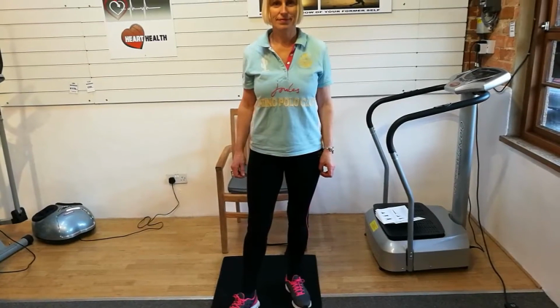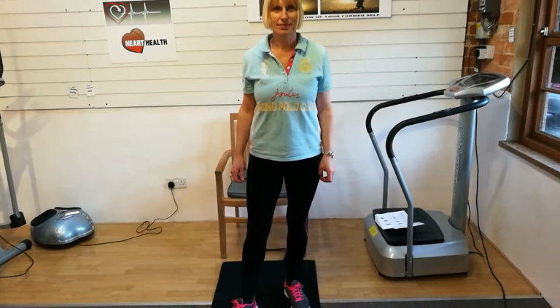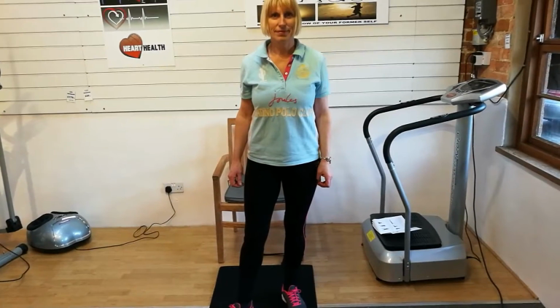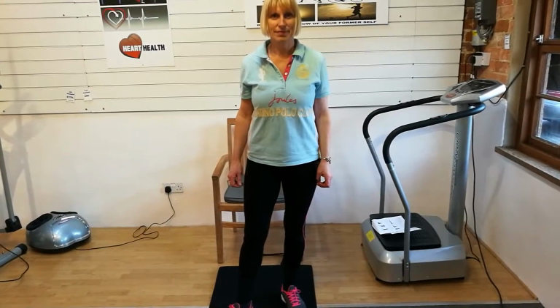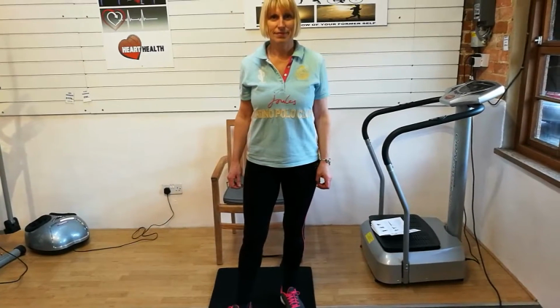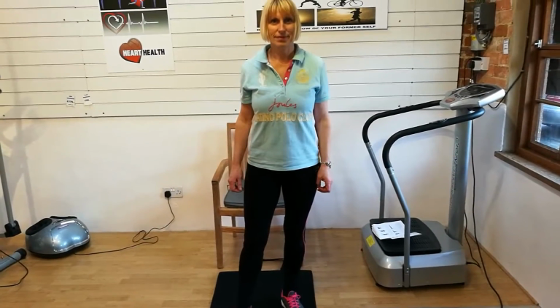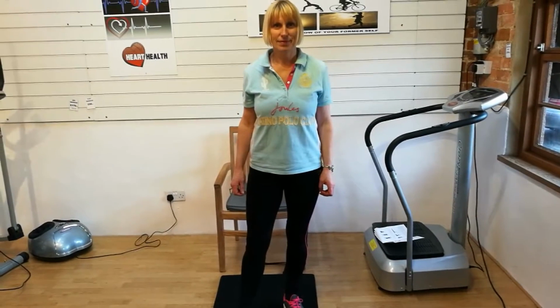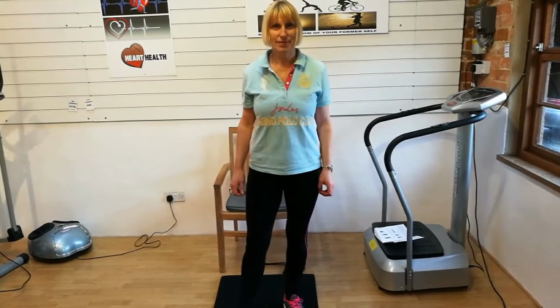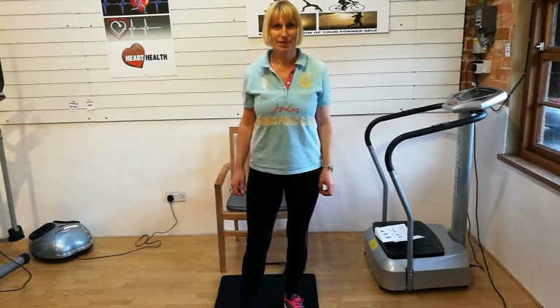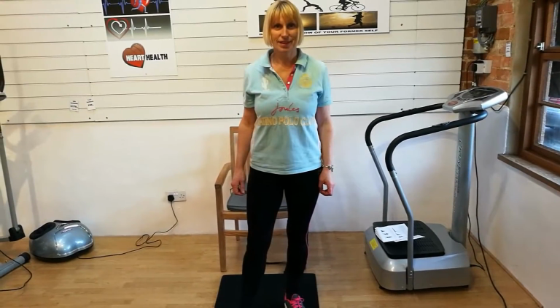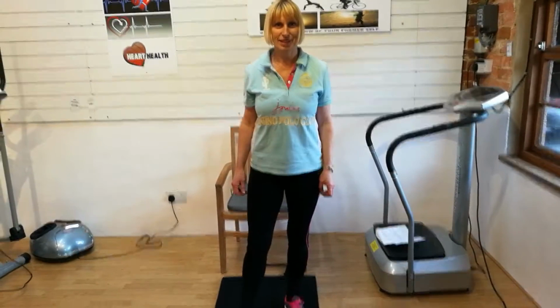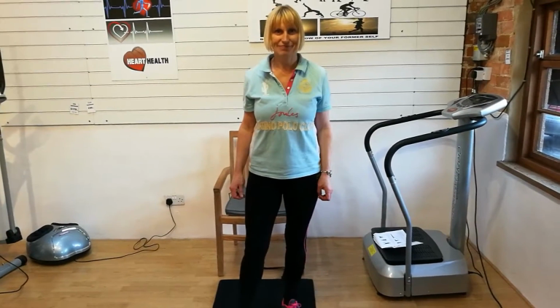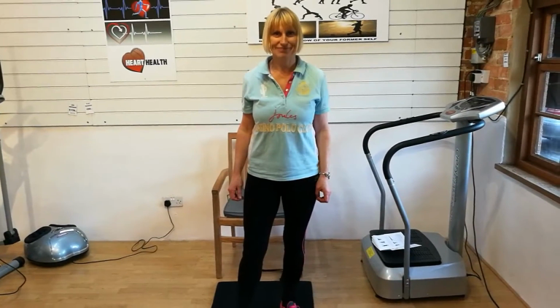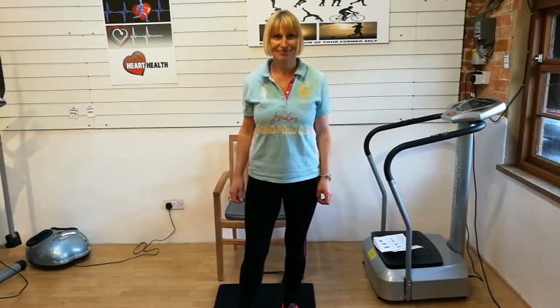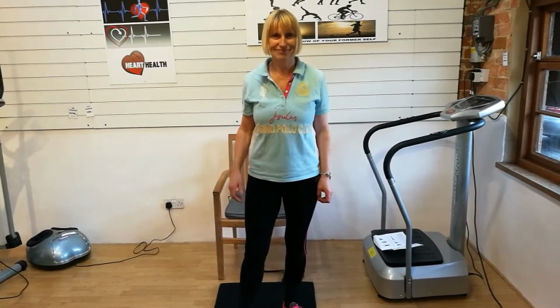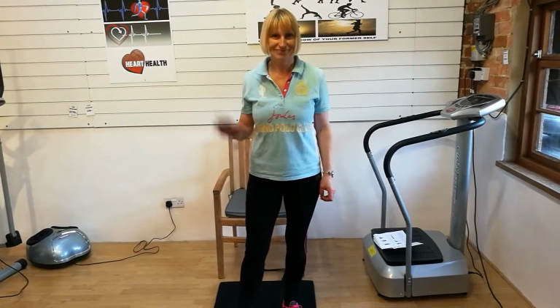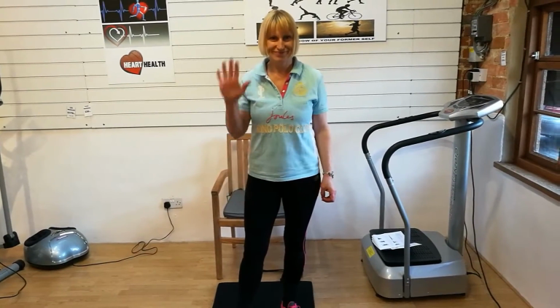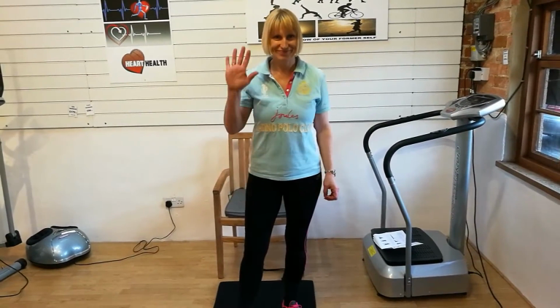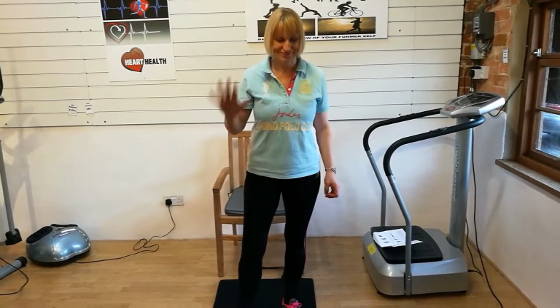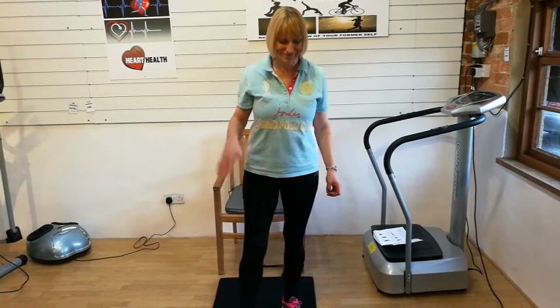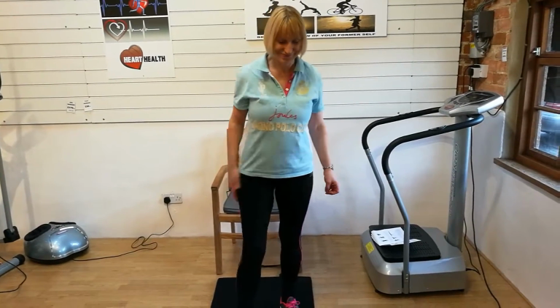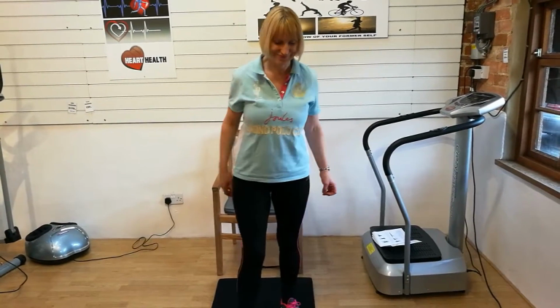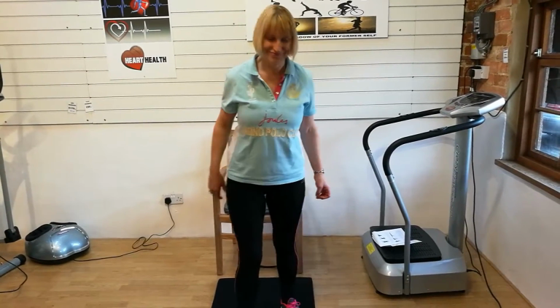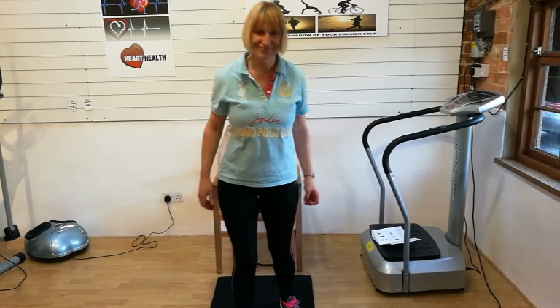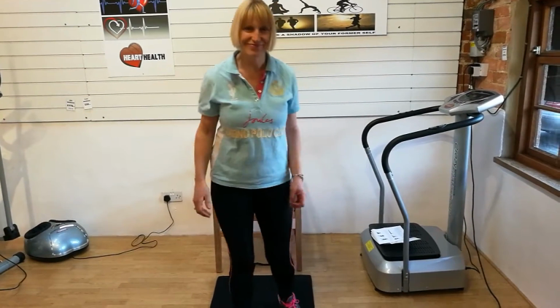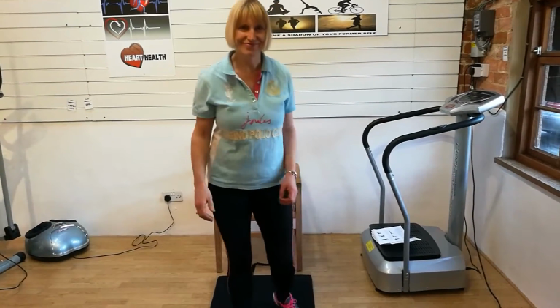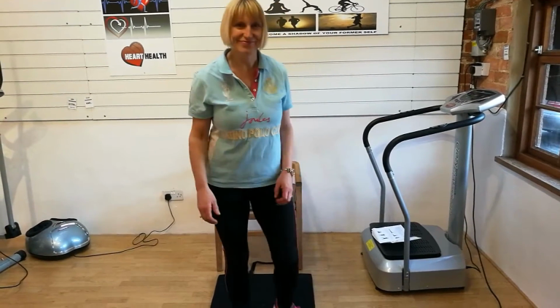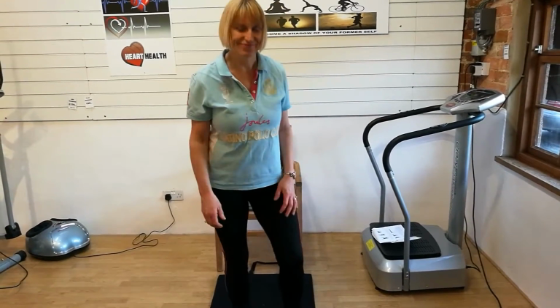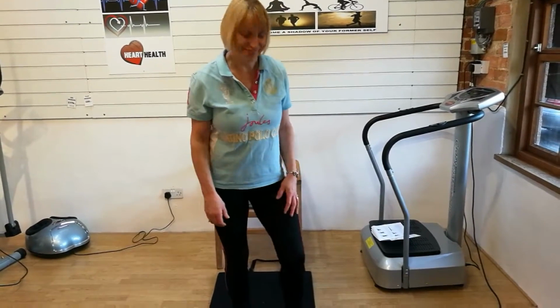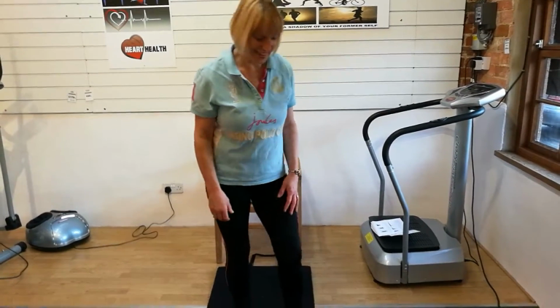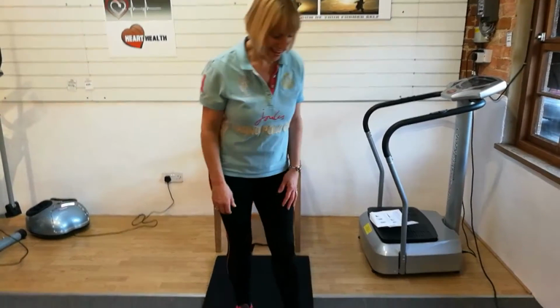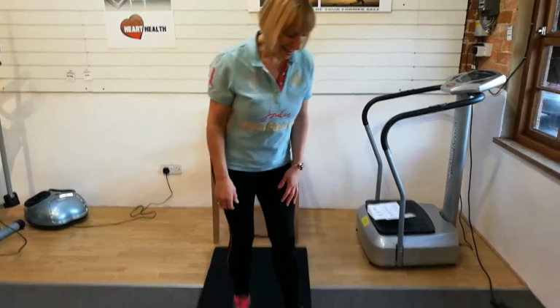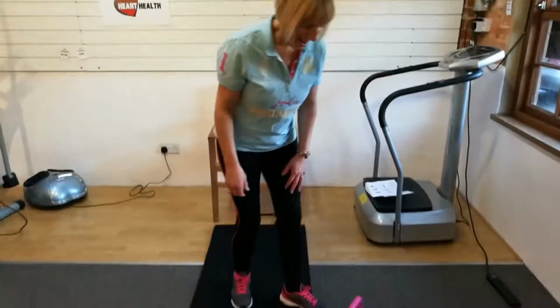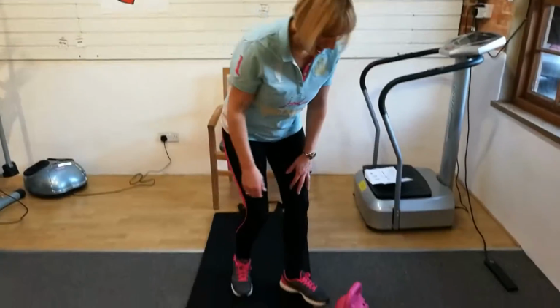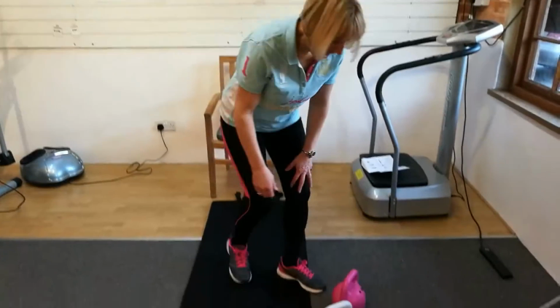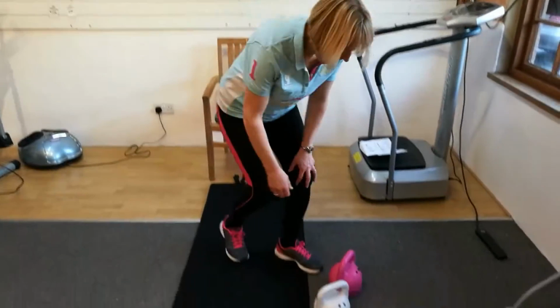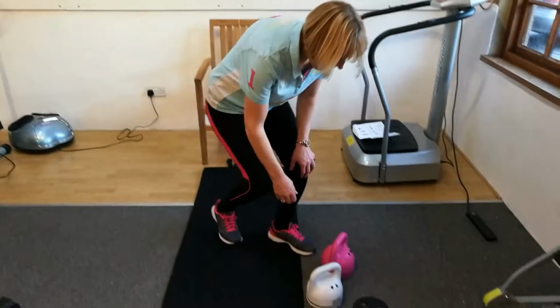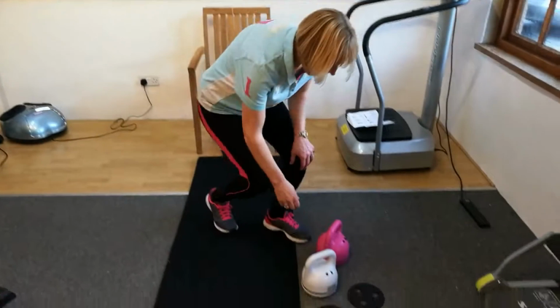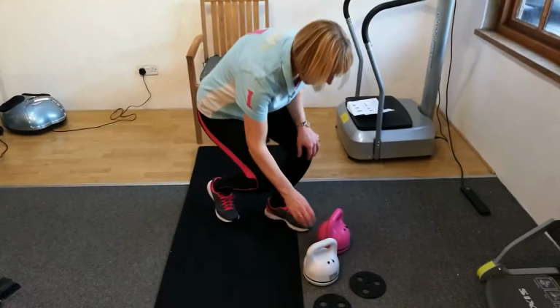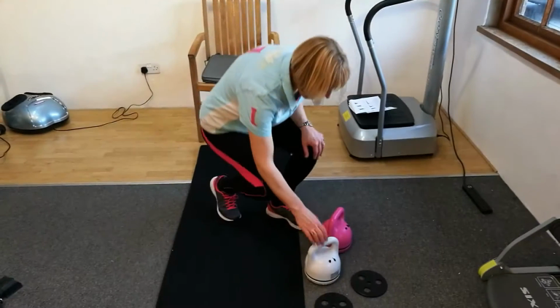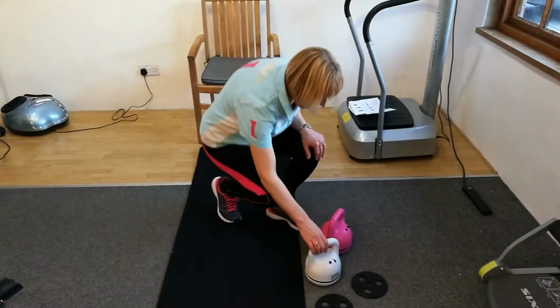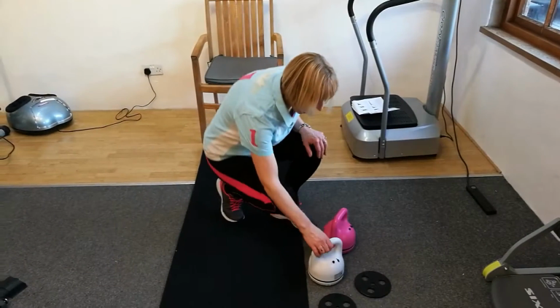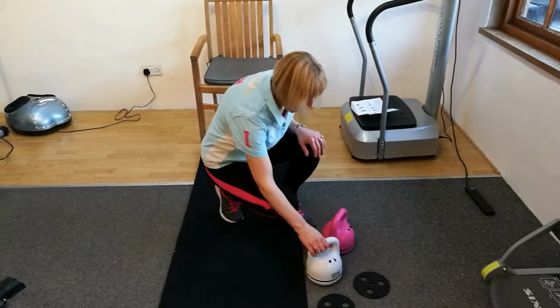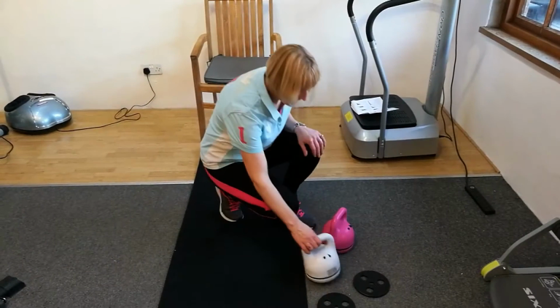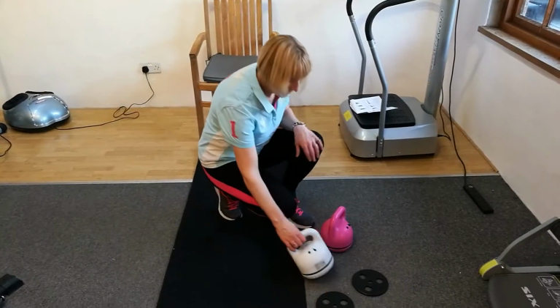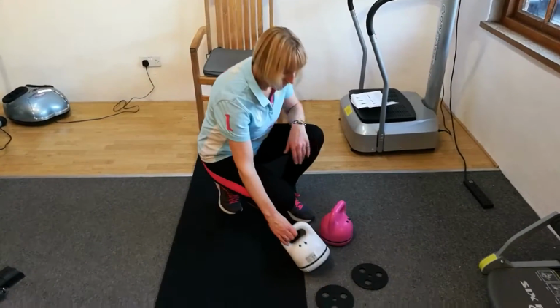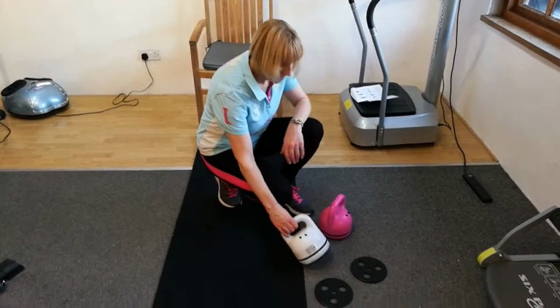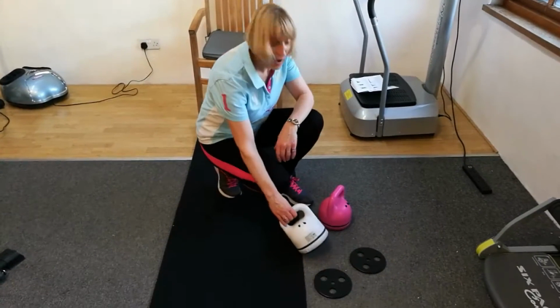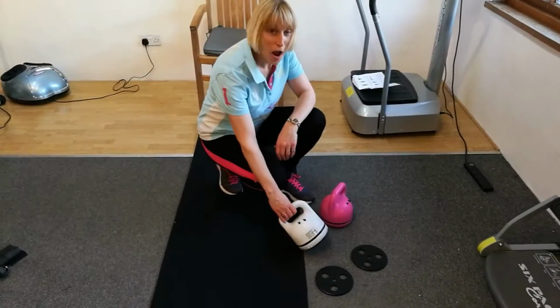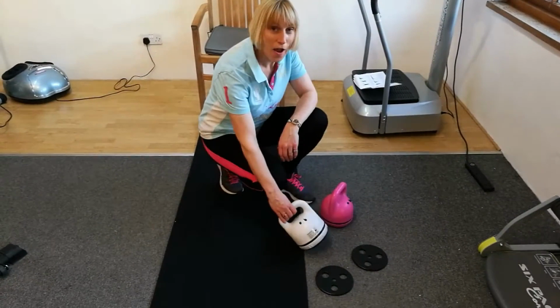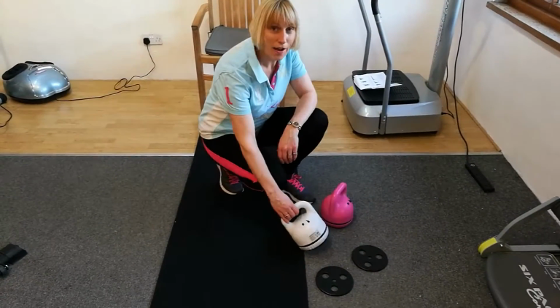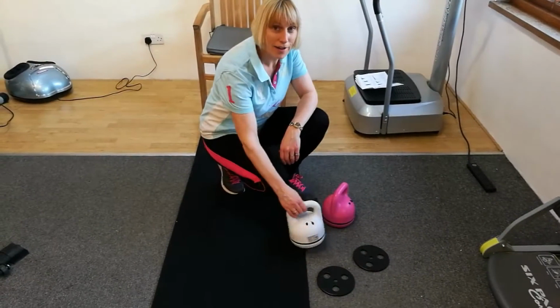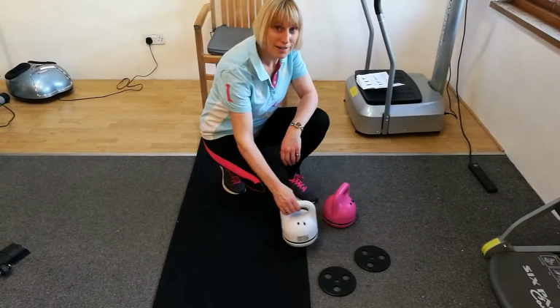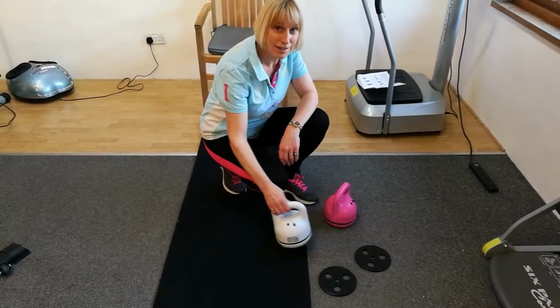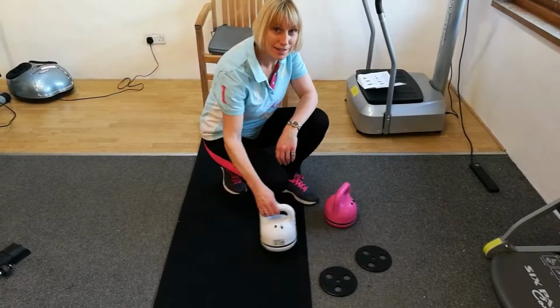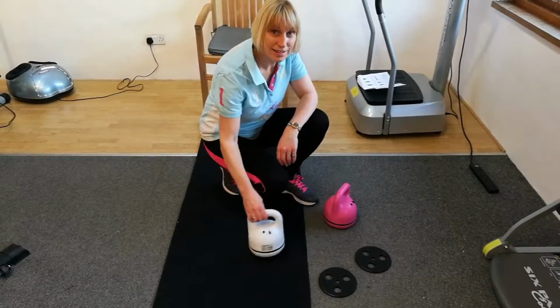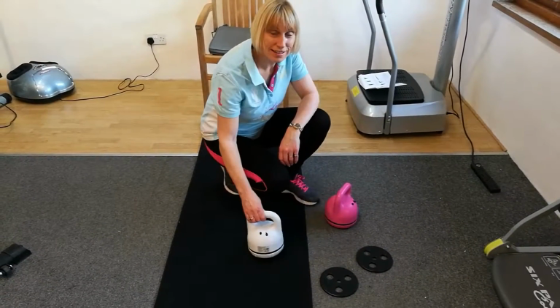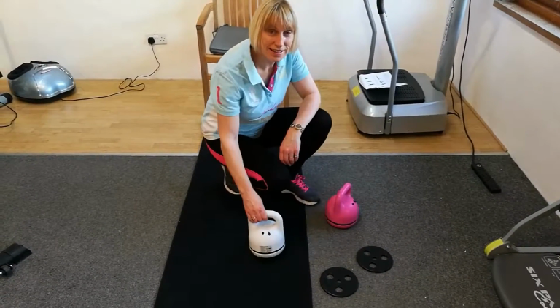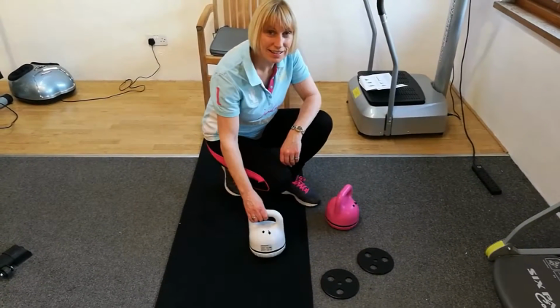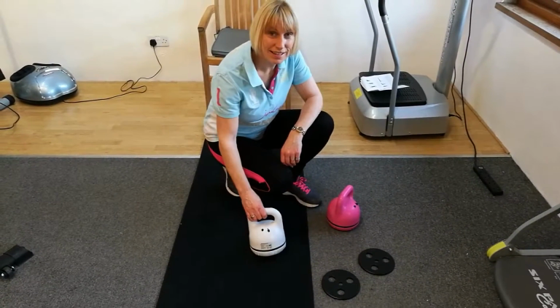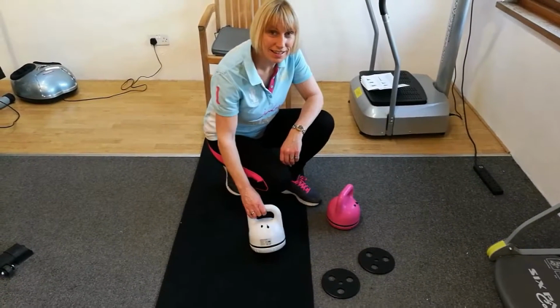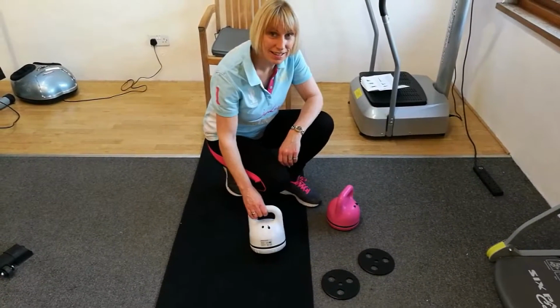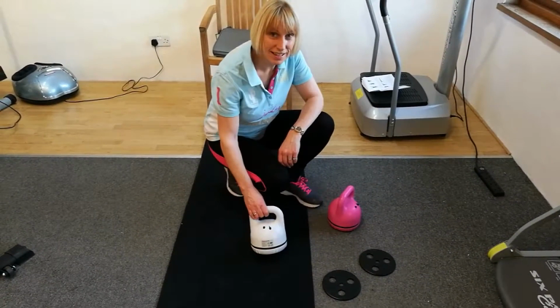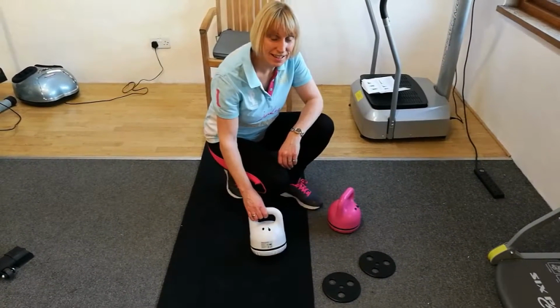Hi, this is Jo. She's going to show you how the CardioShop vibrating dumbbells work.